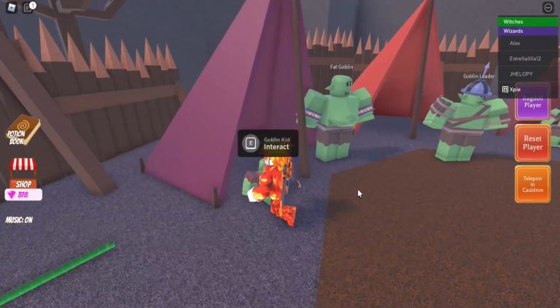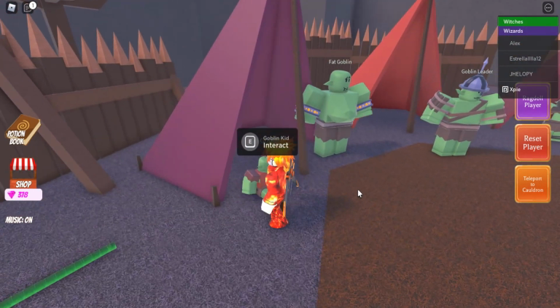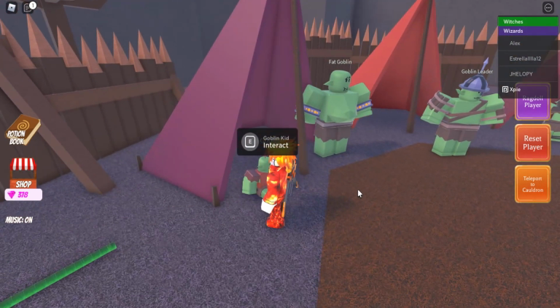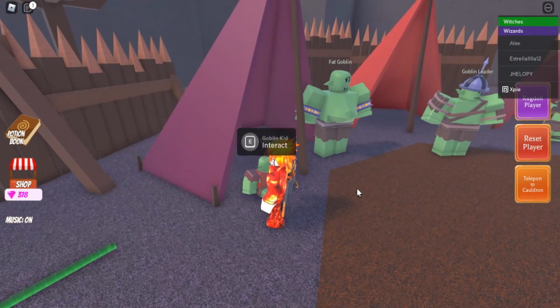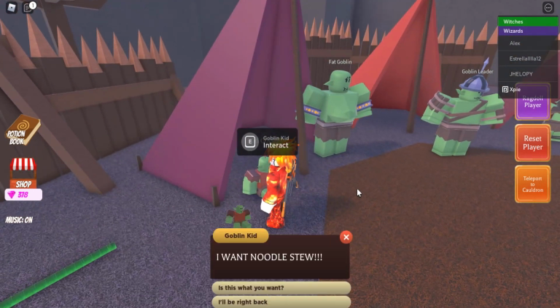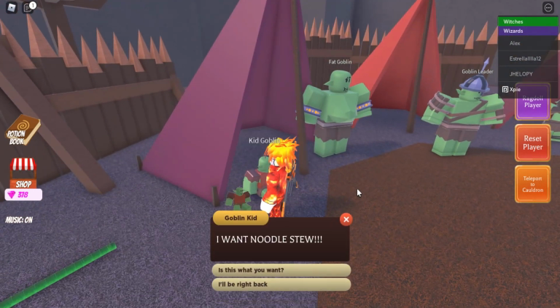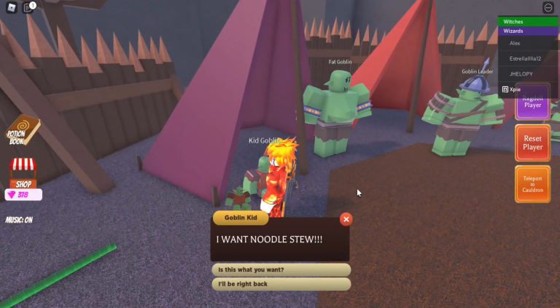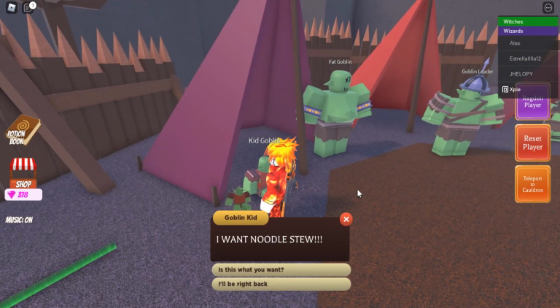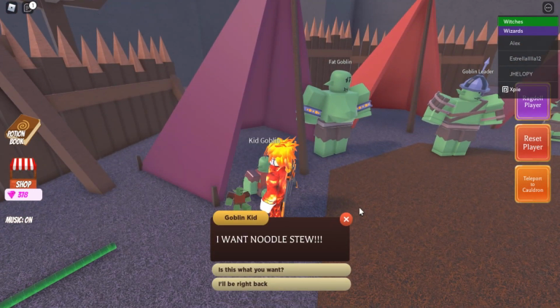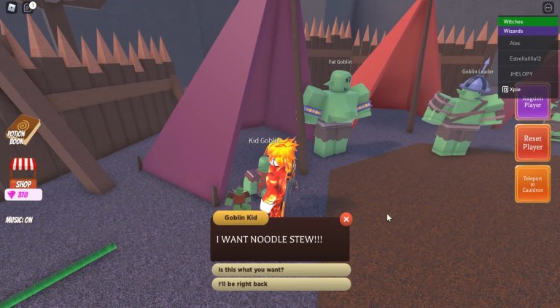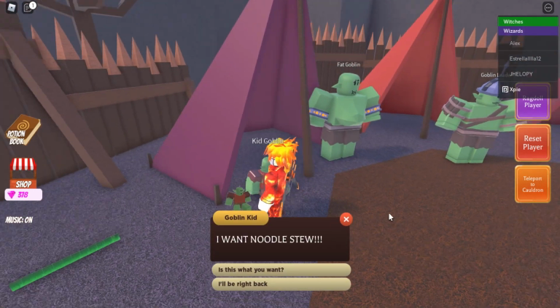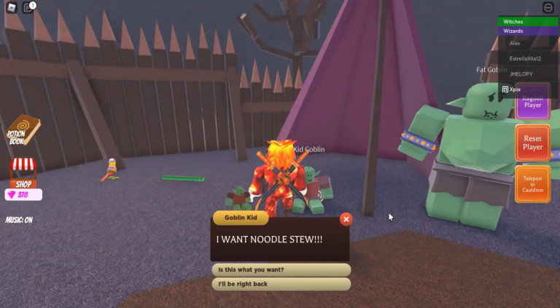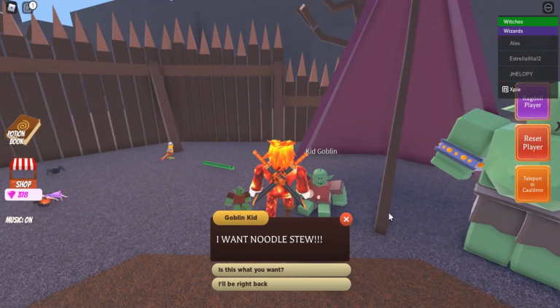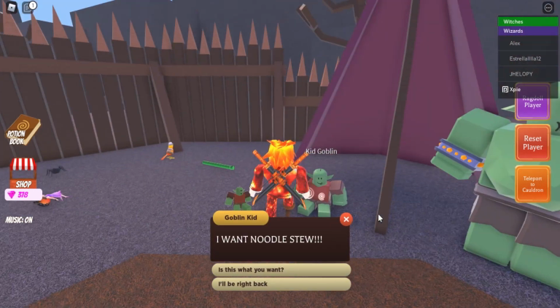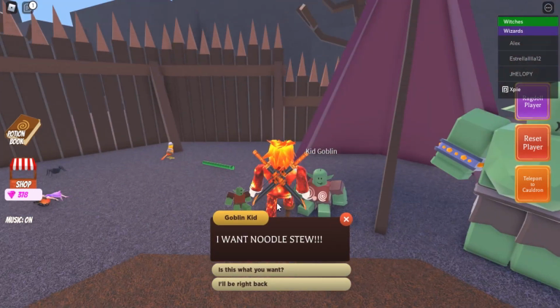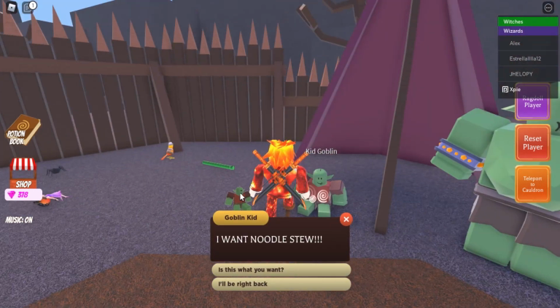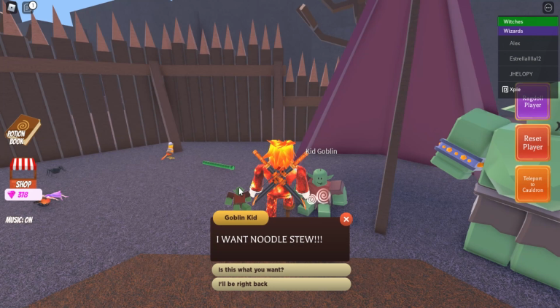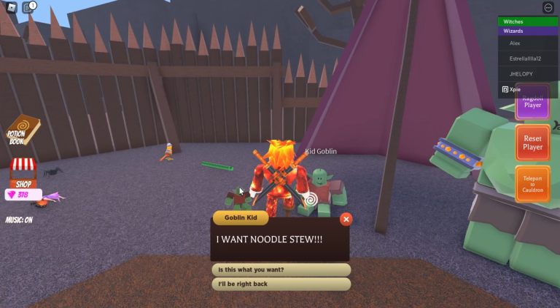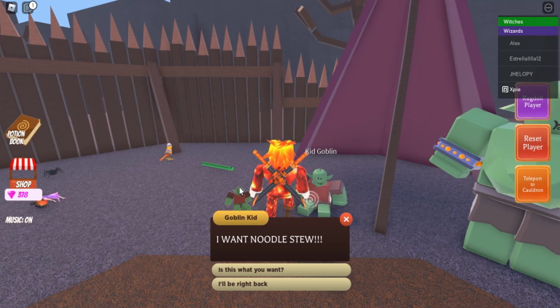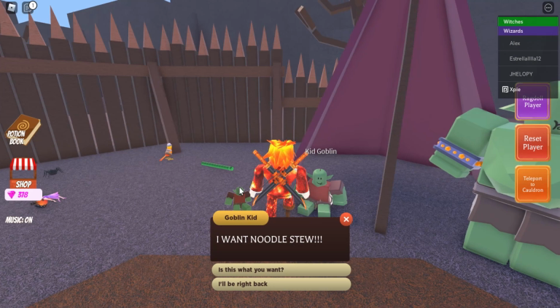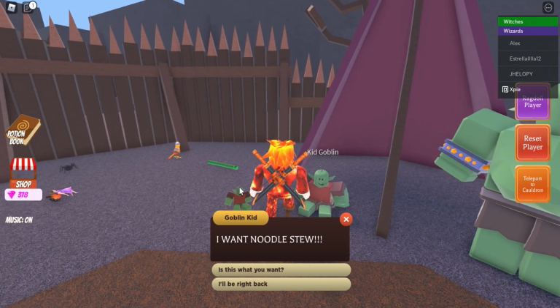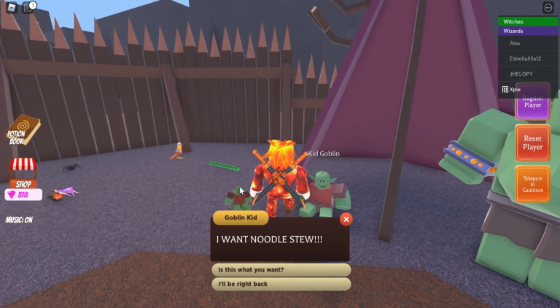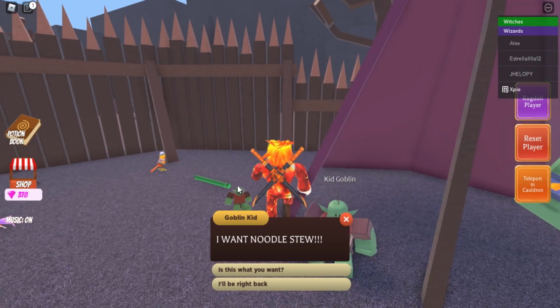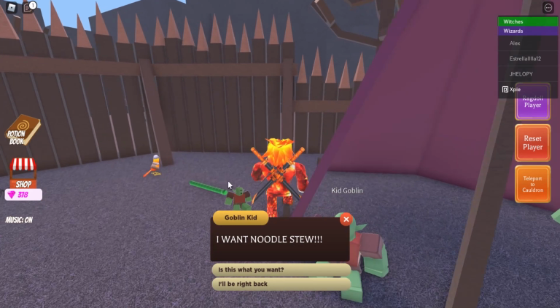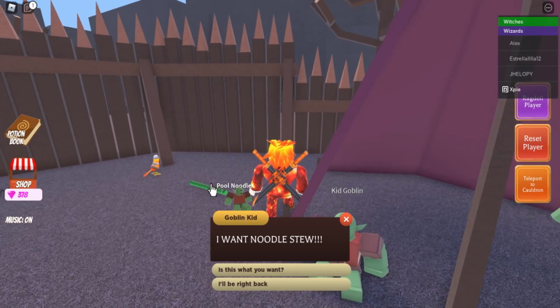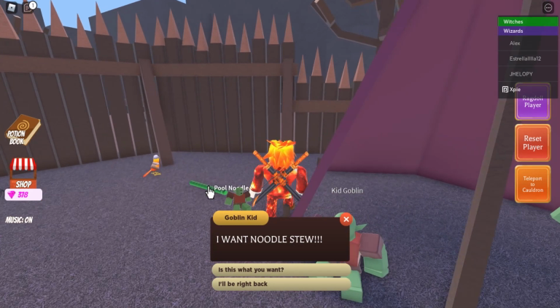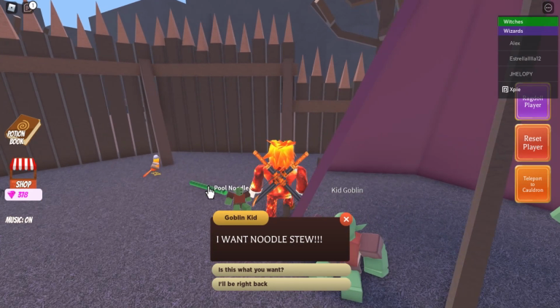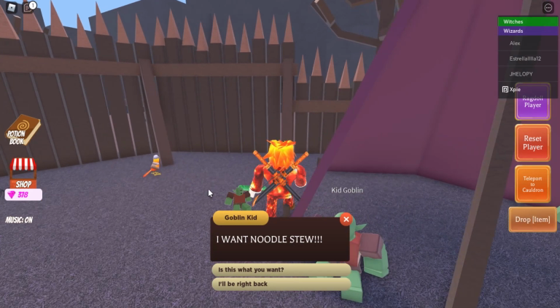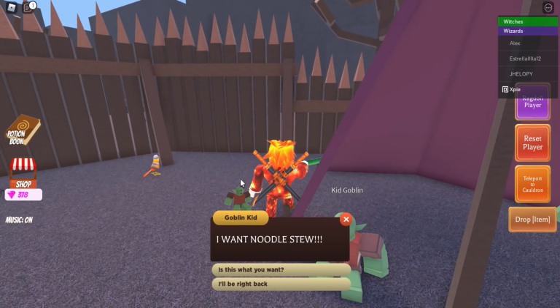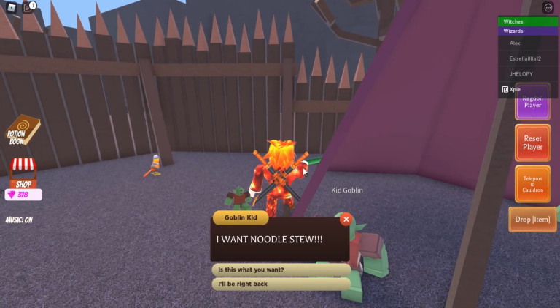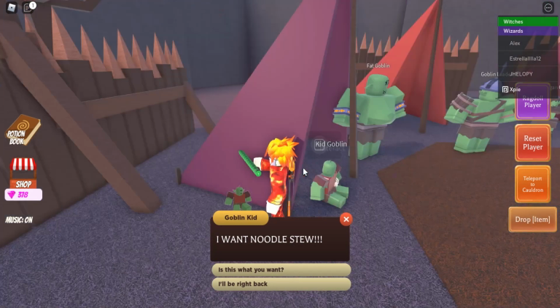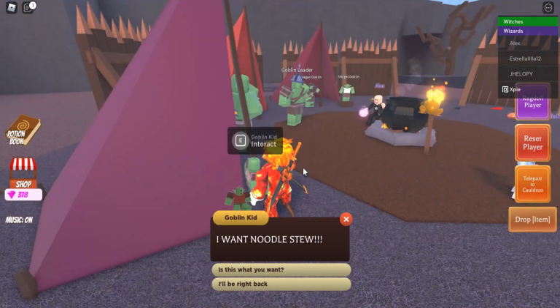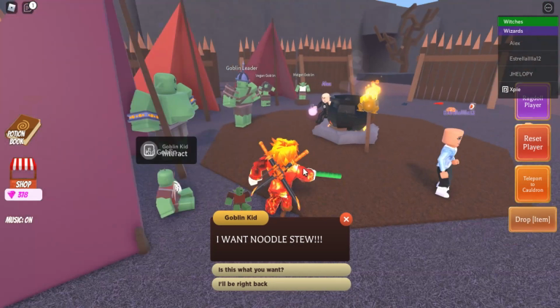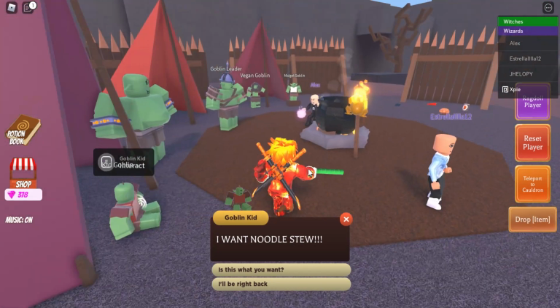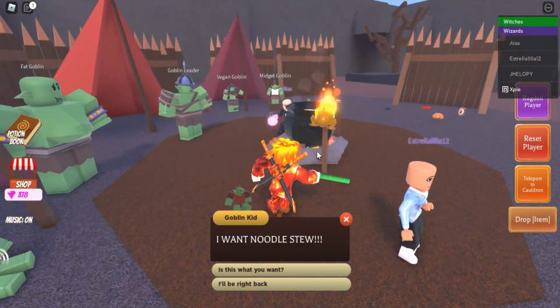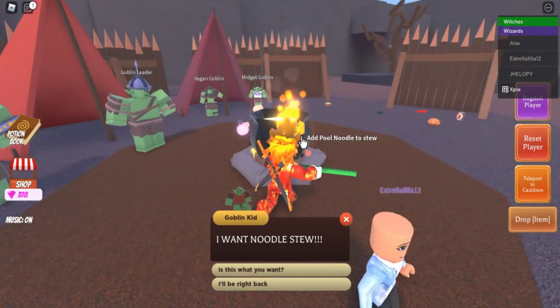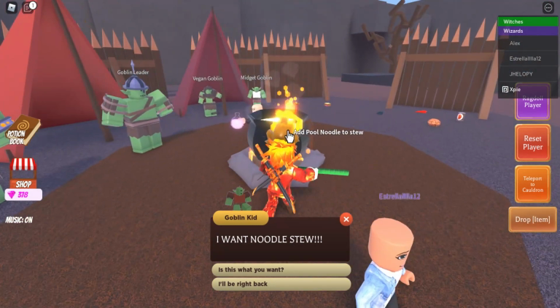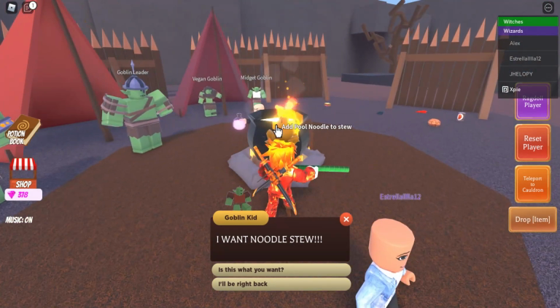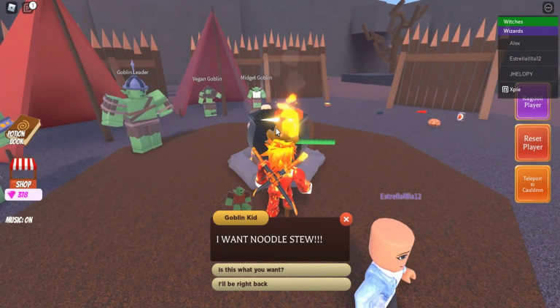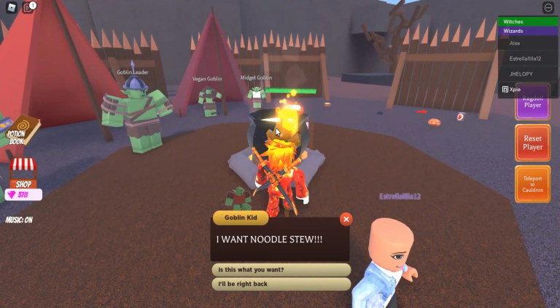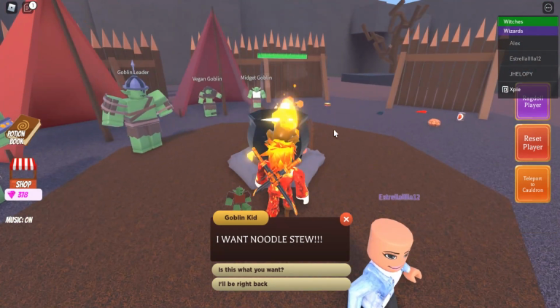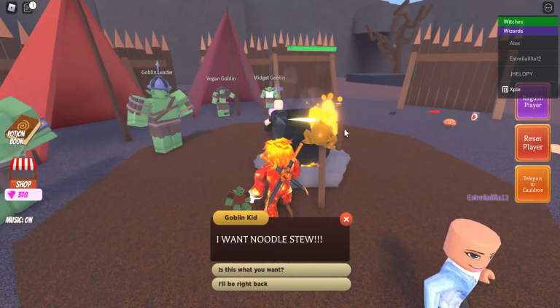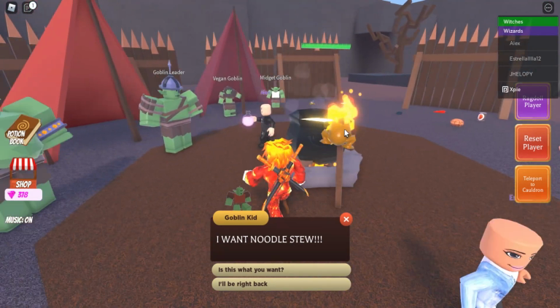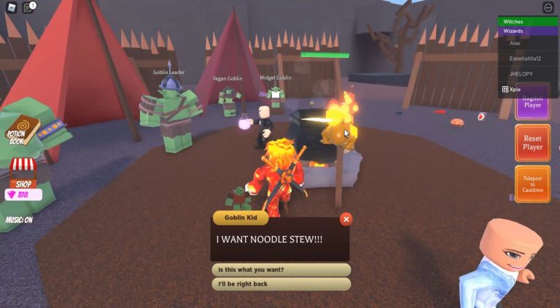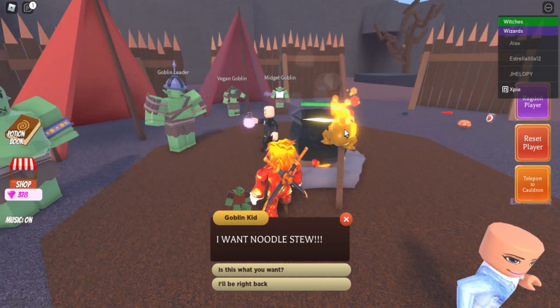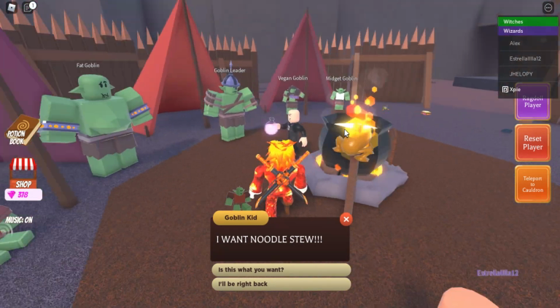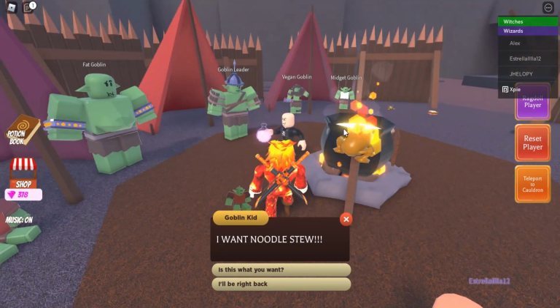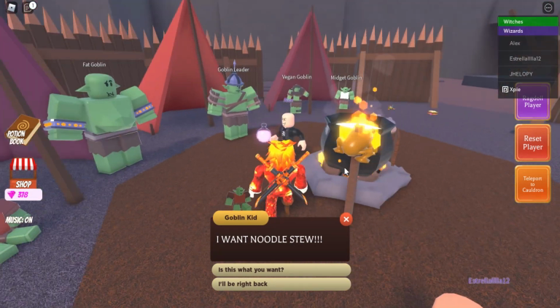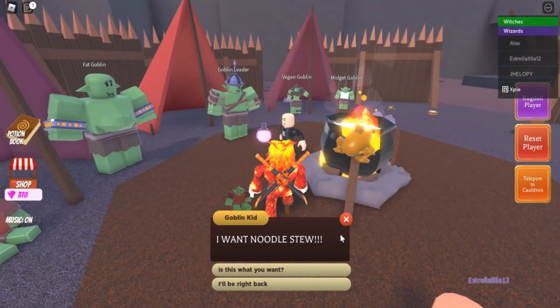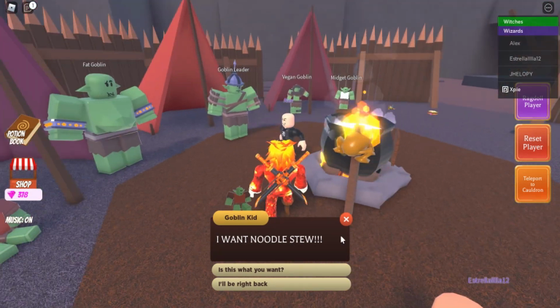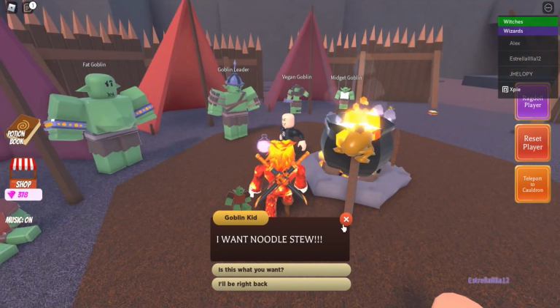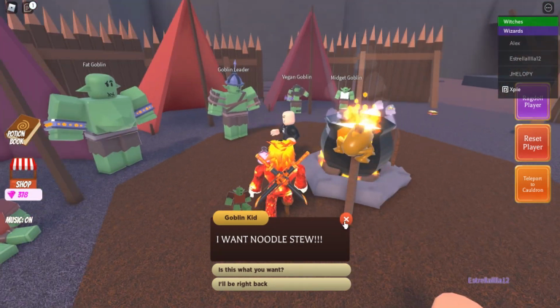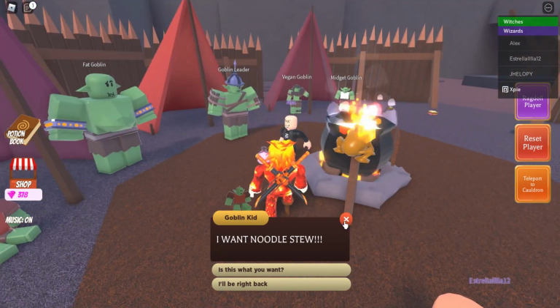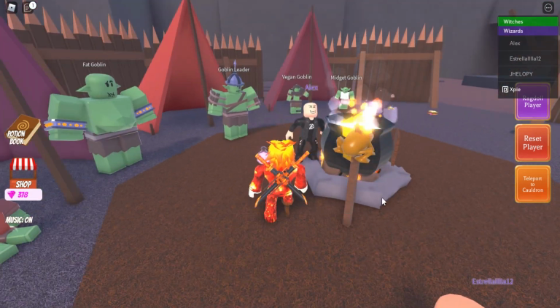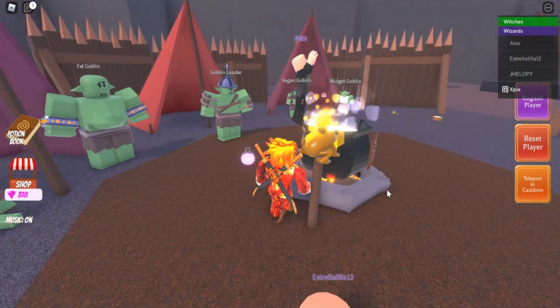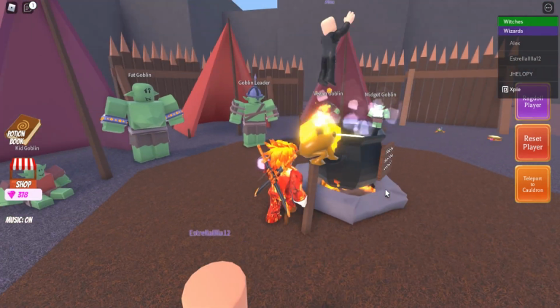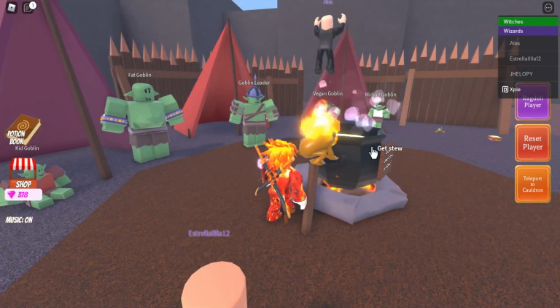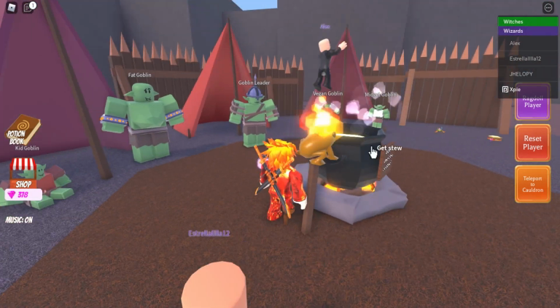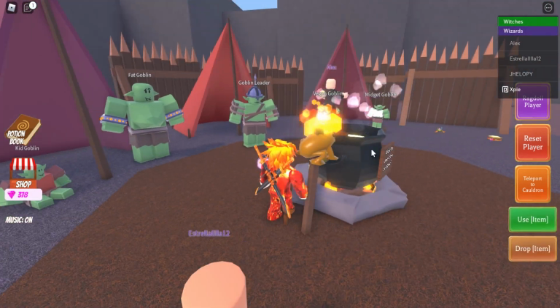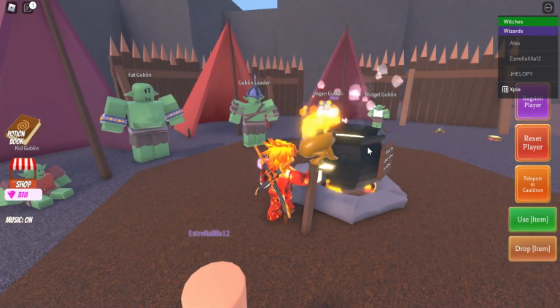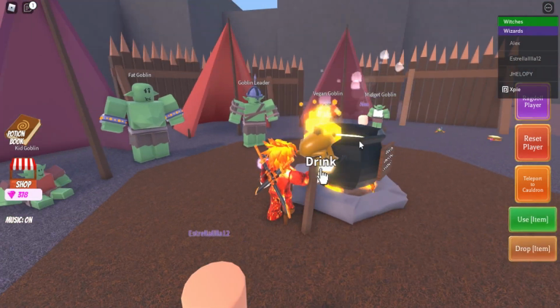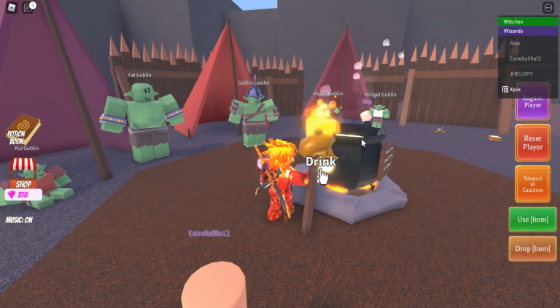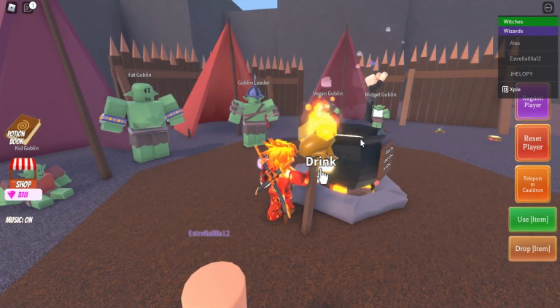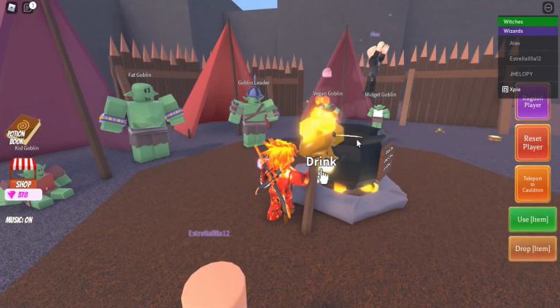For the last one, the kid goblin — he wants a noodle stew. Just grab the pool noodle, put it into the cauldron, and get him a noodle stew.